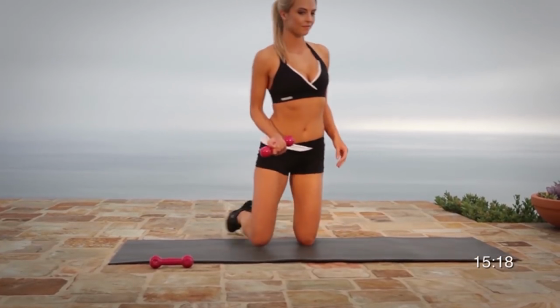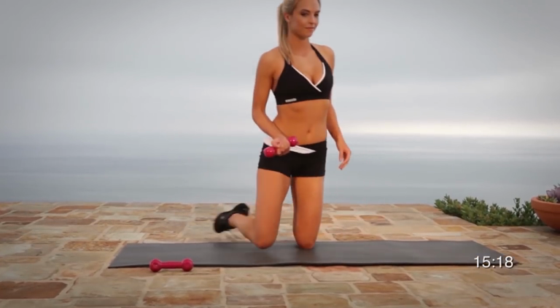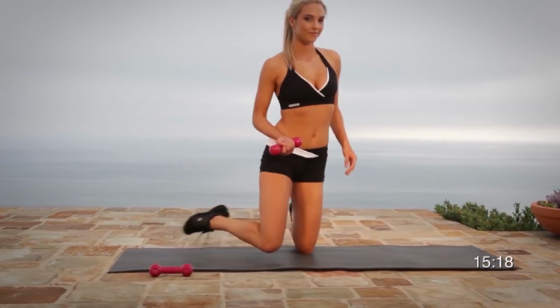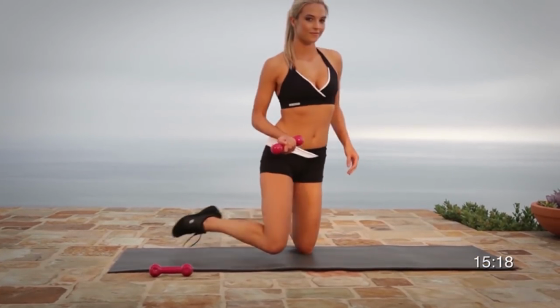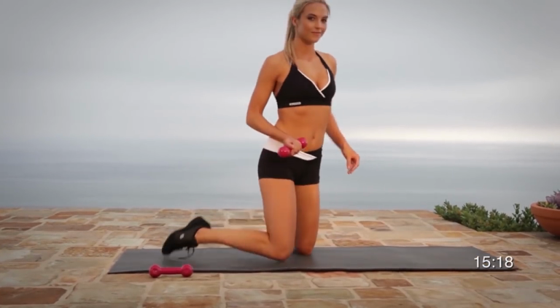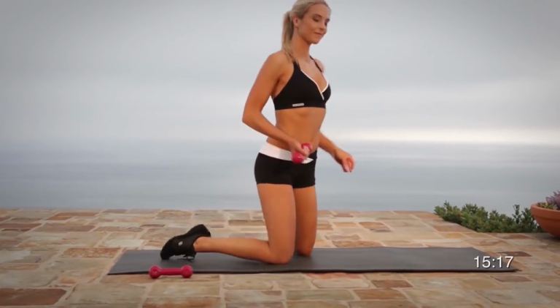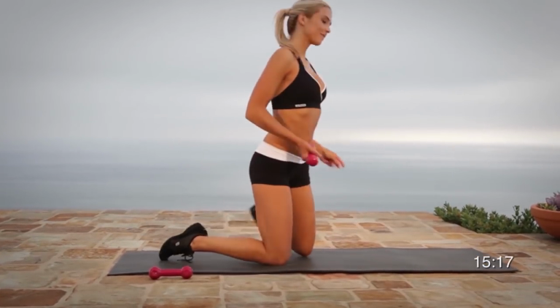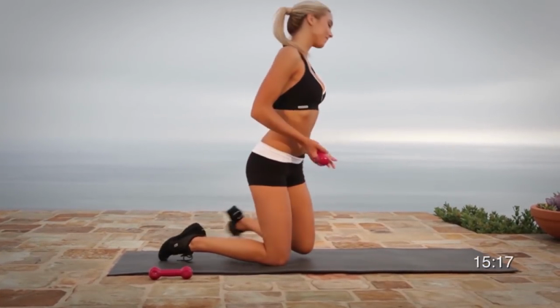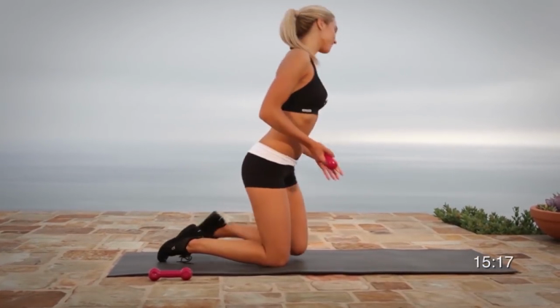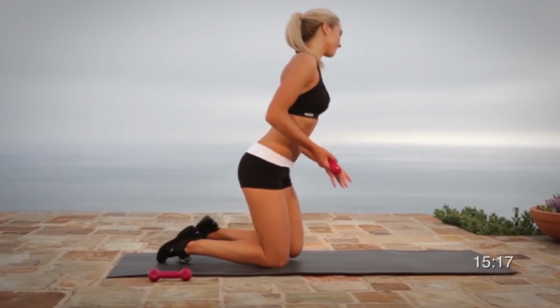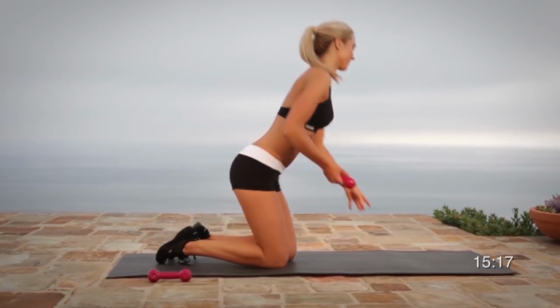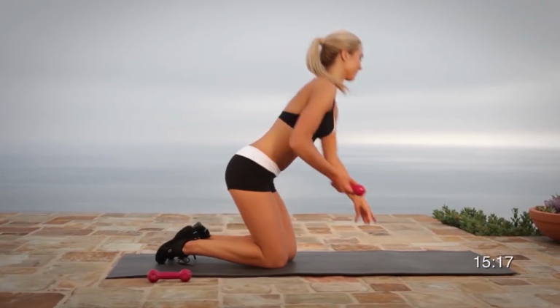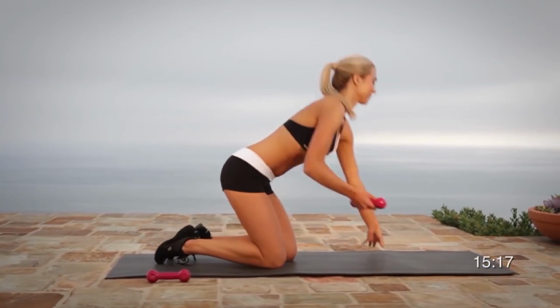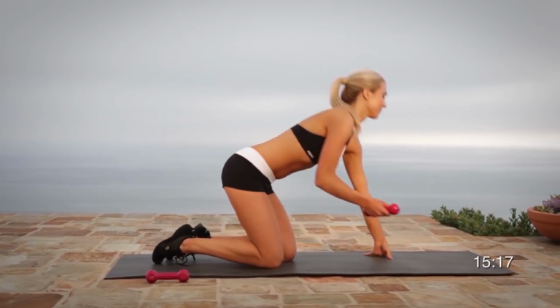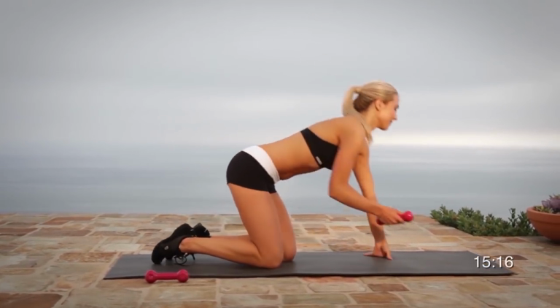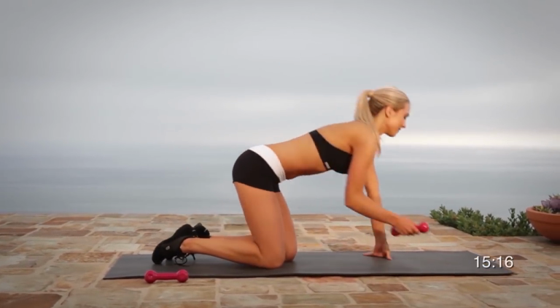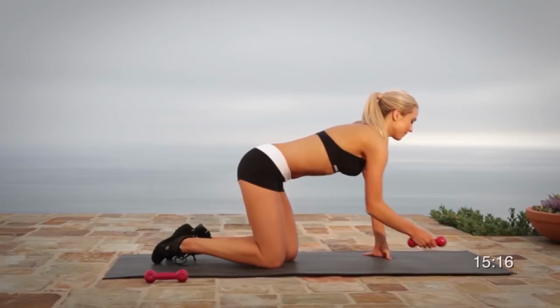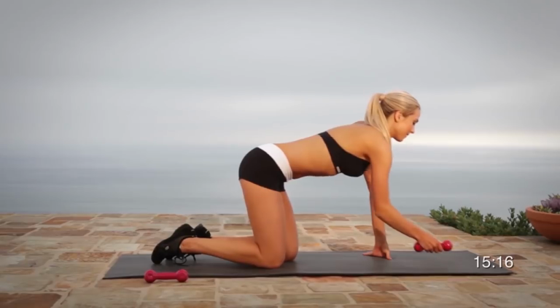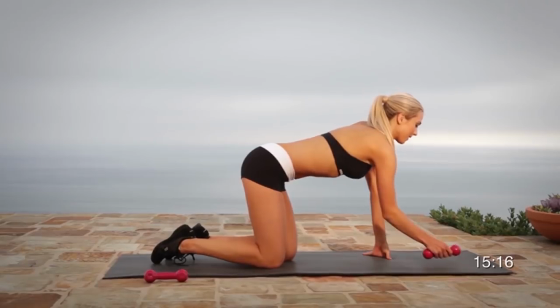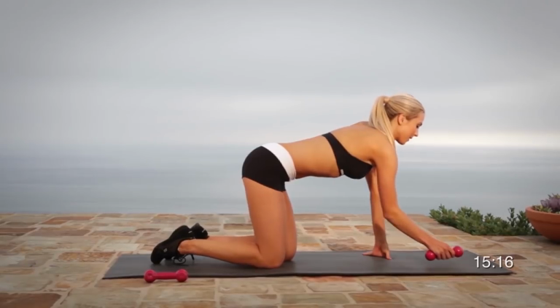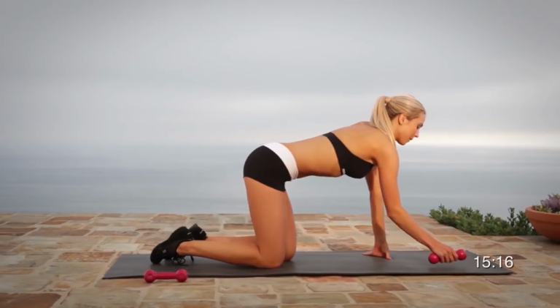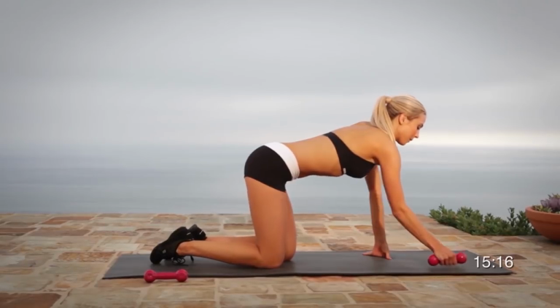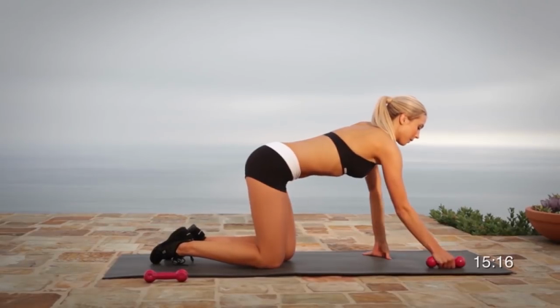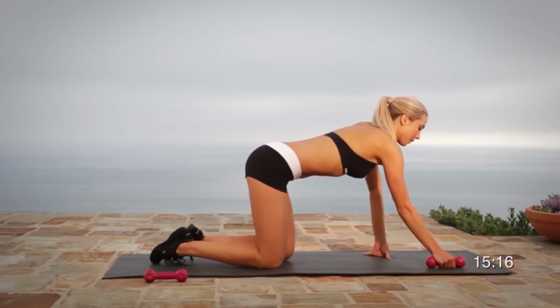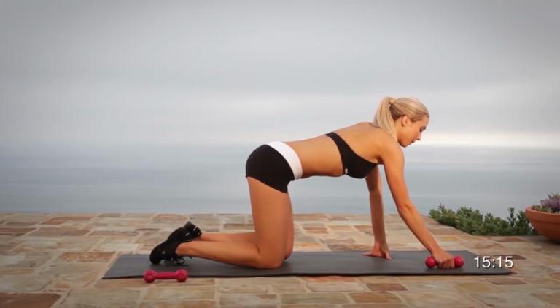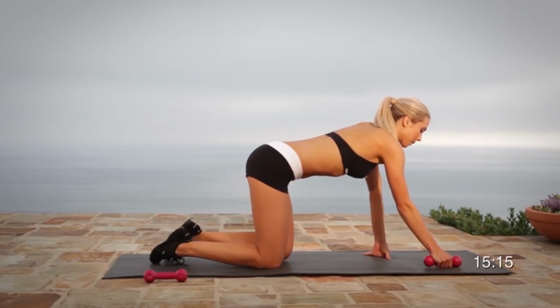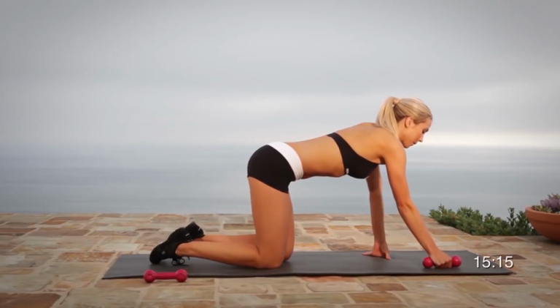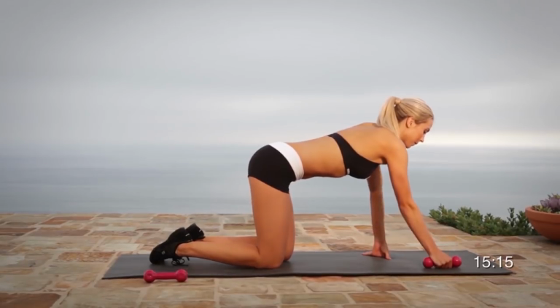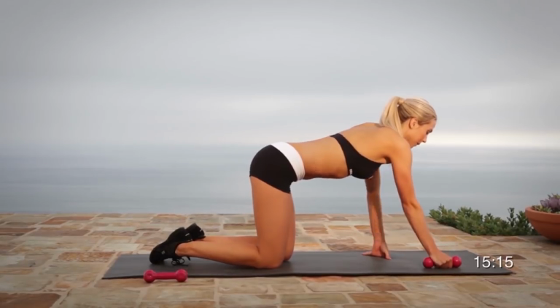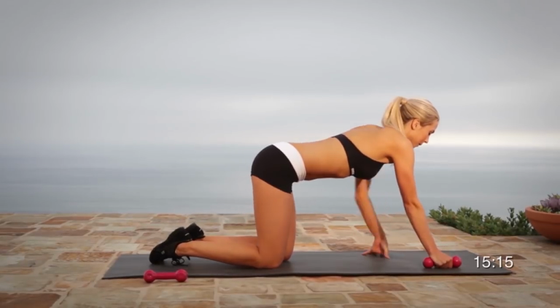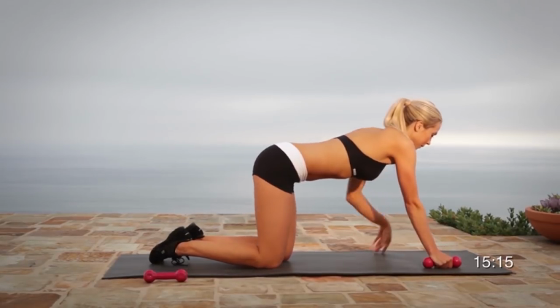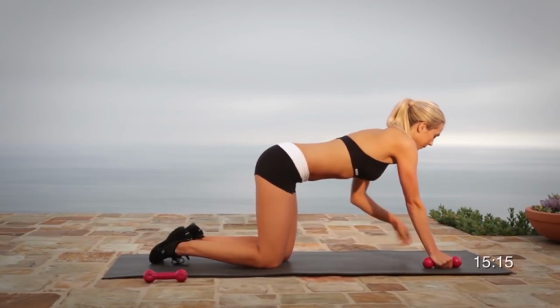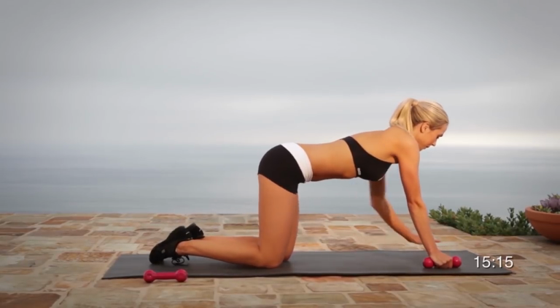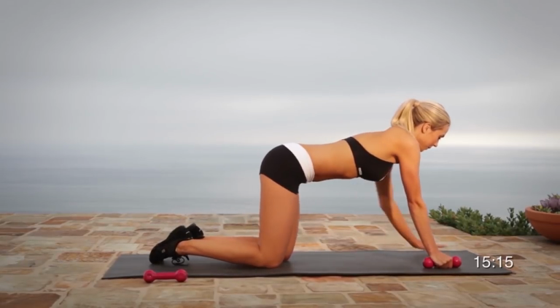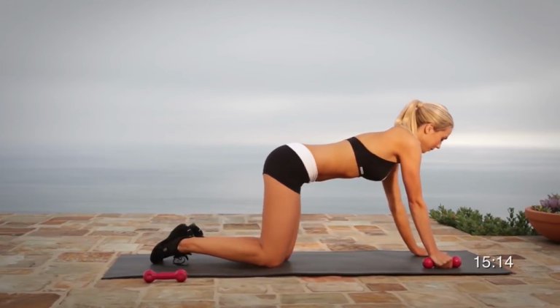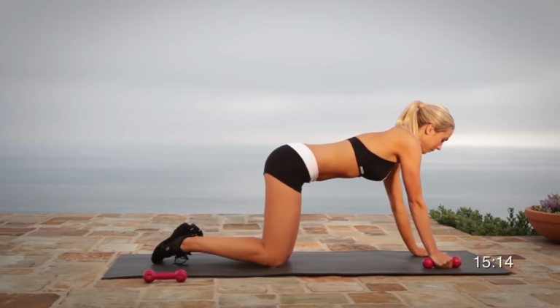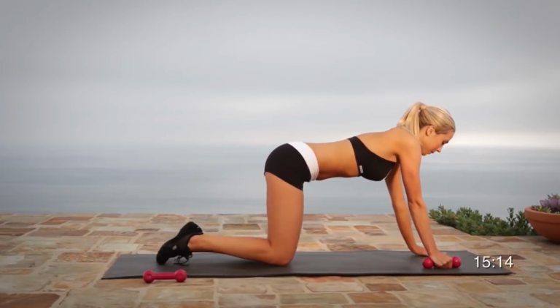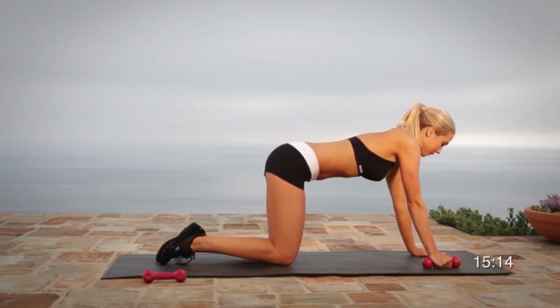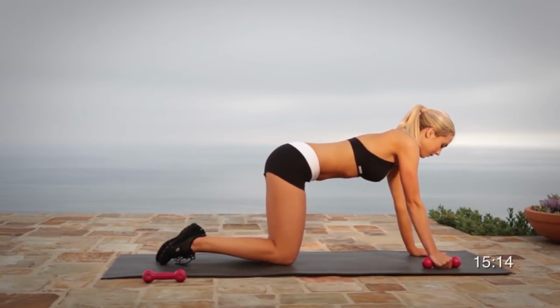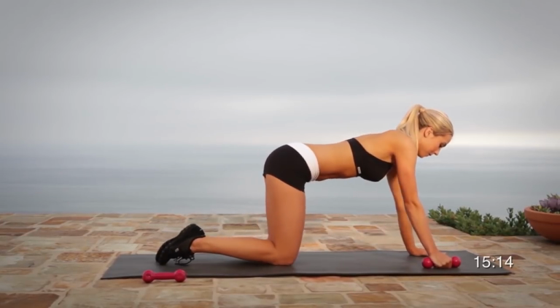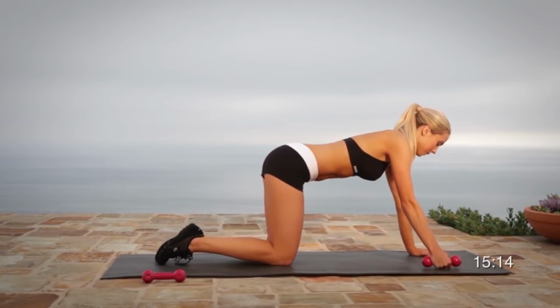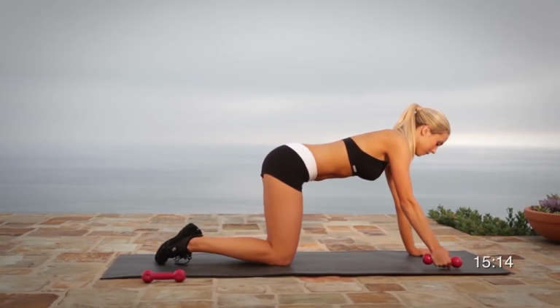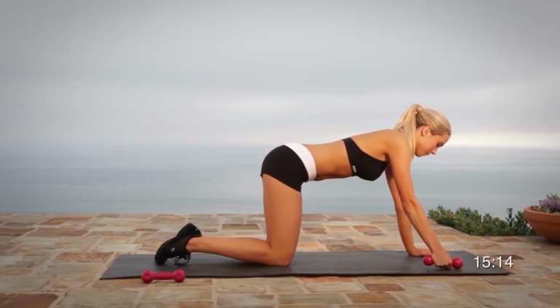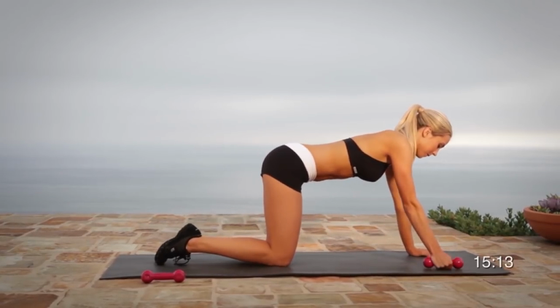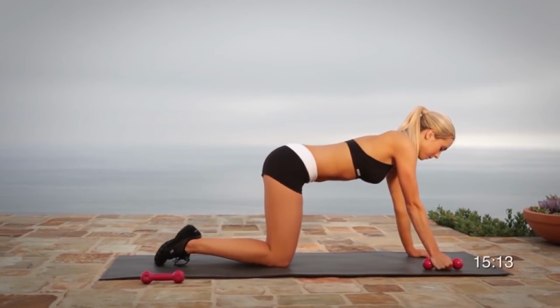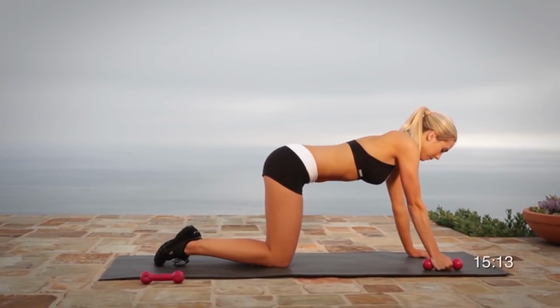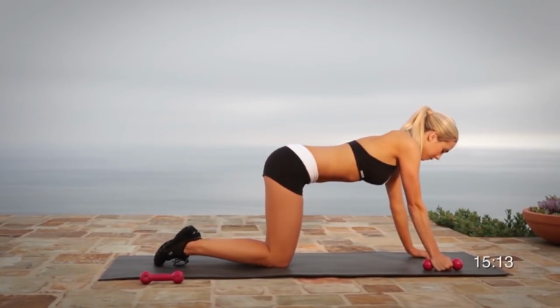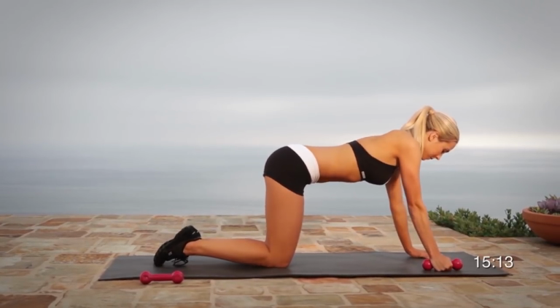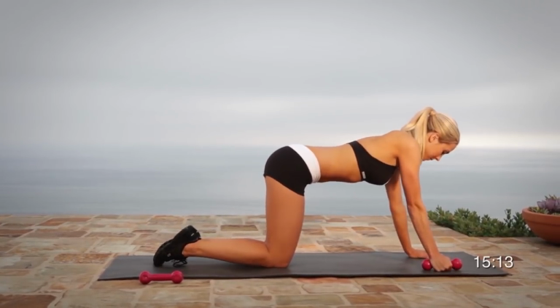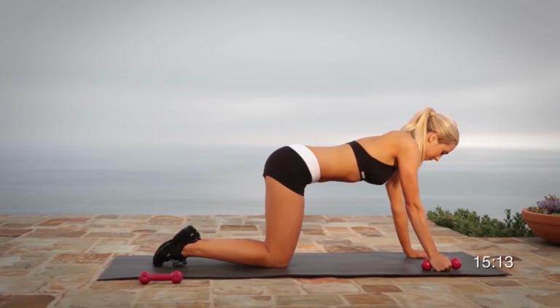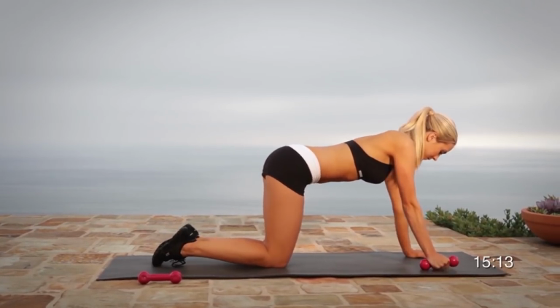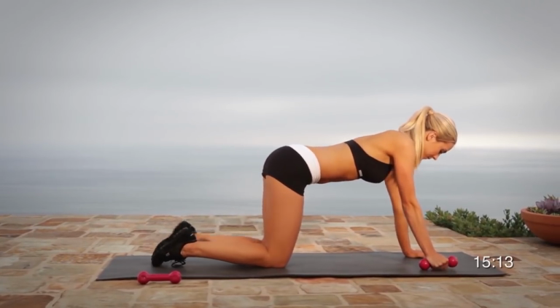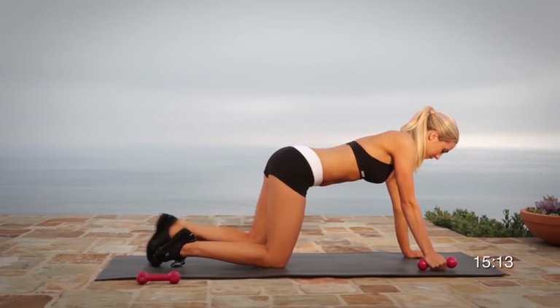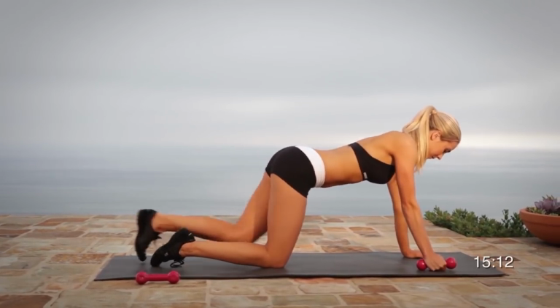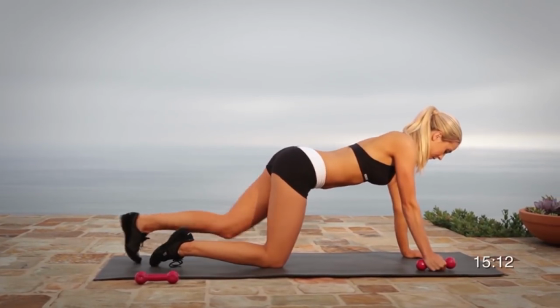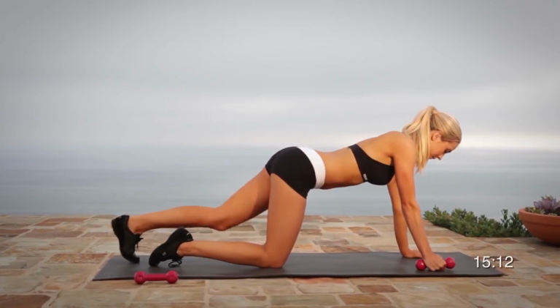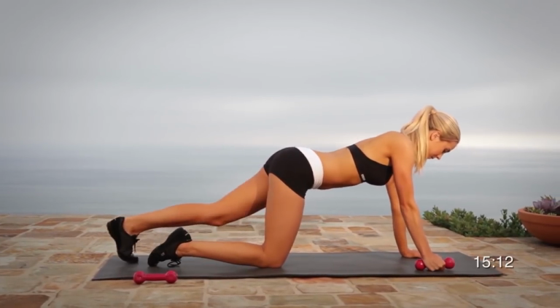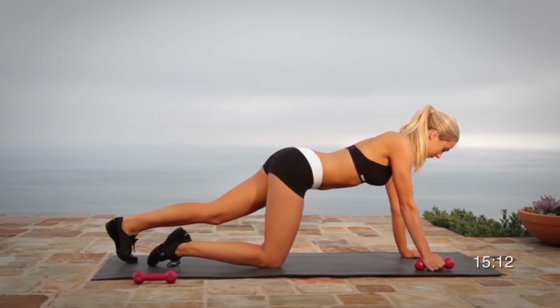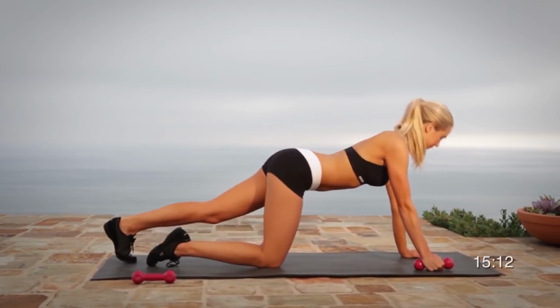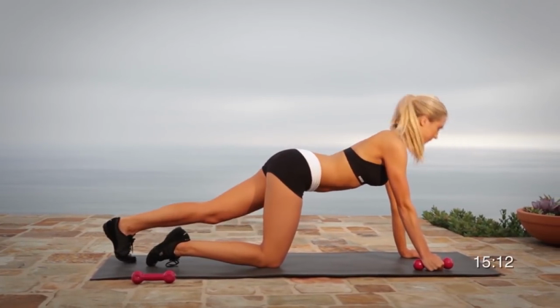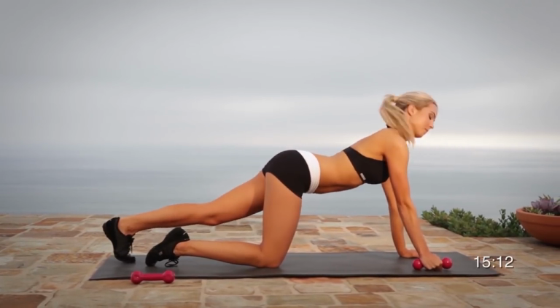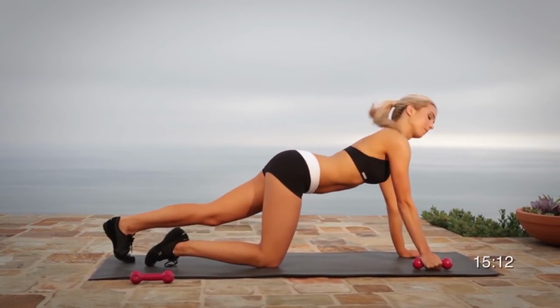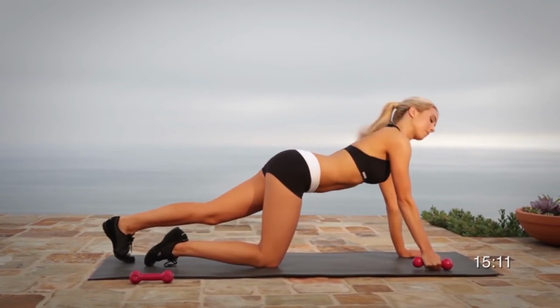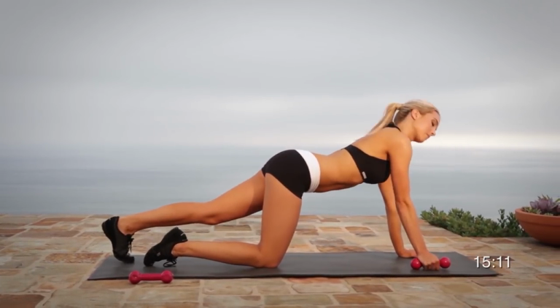Hold as still as you can. Work on your core, your shoulders, your legs, and your back.